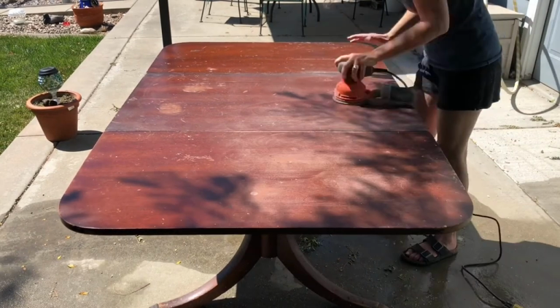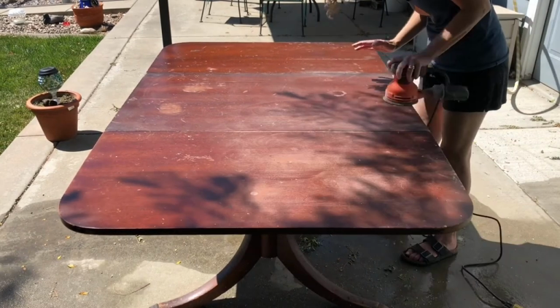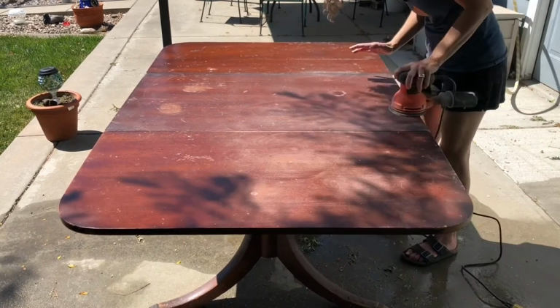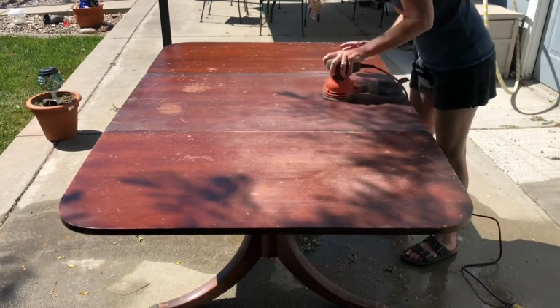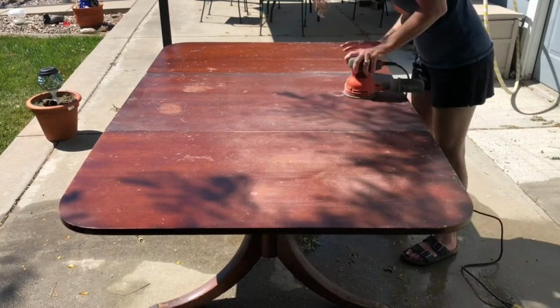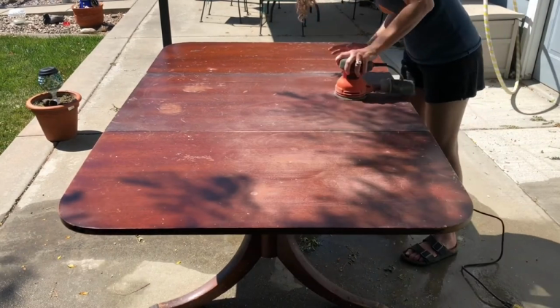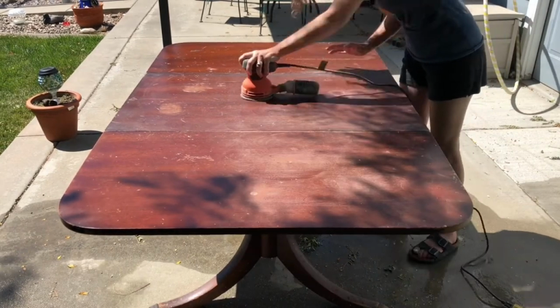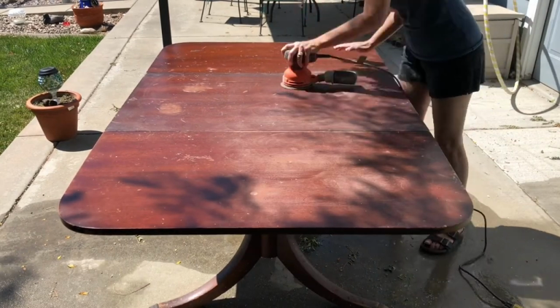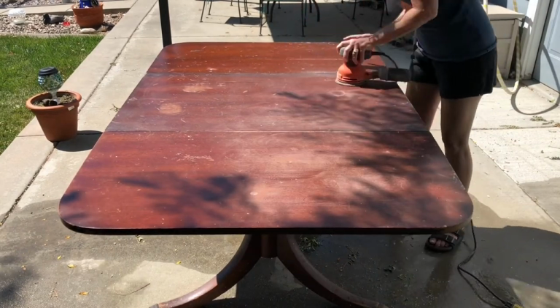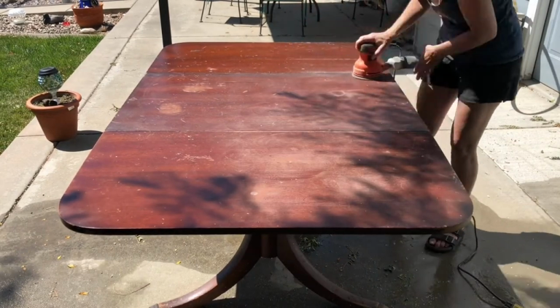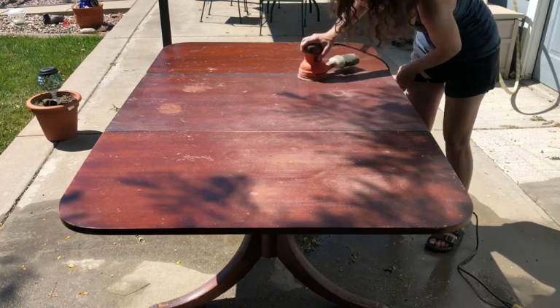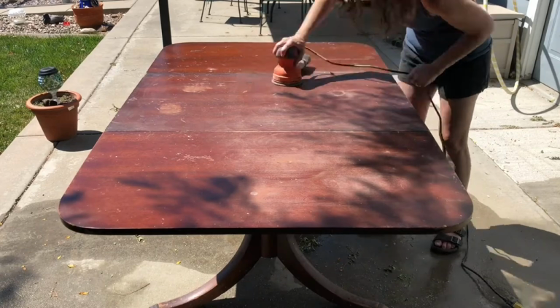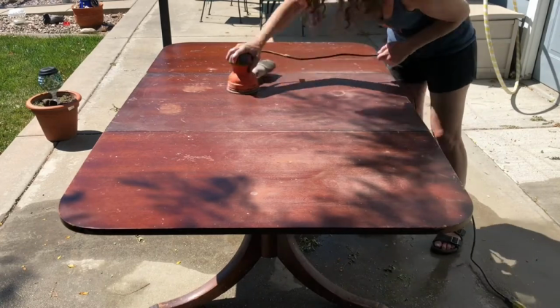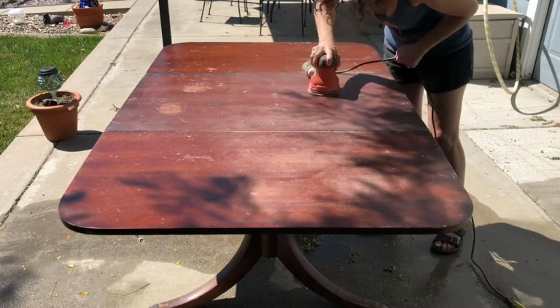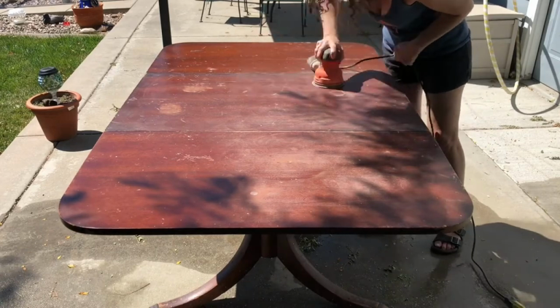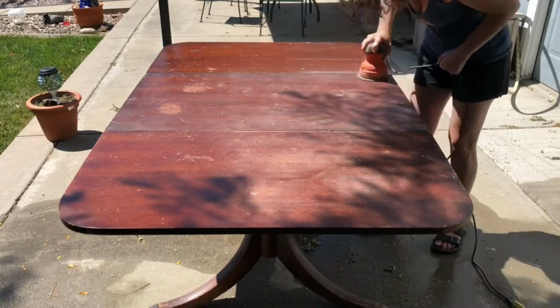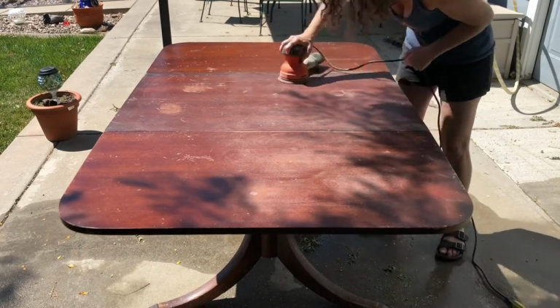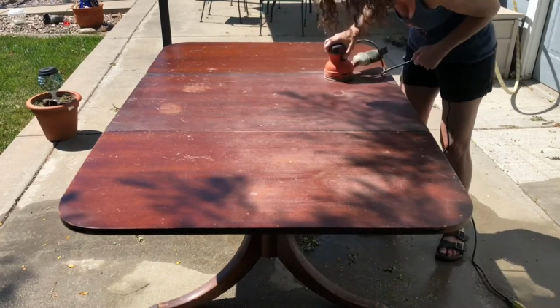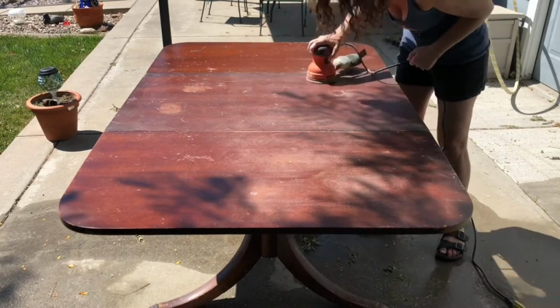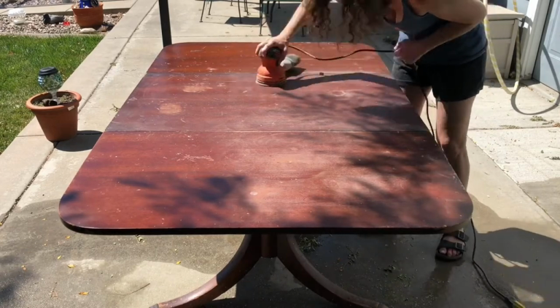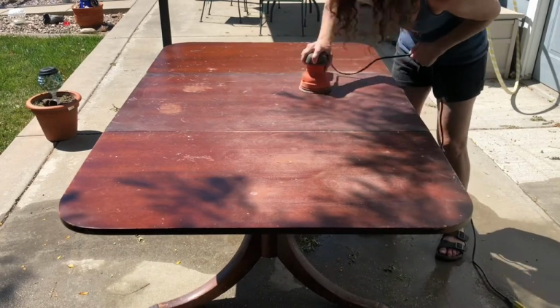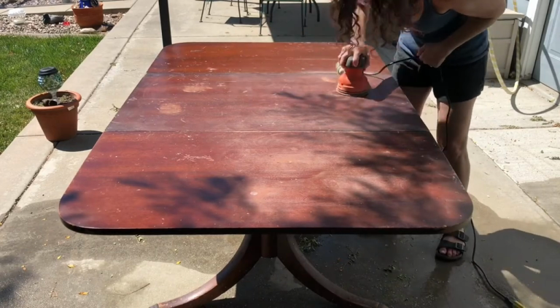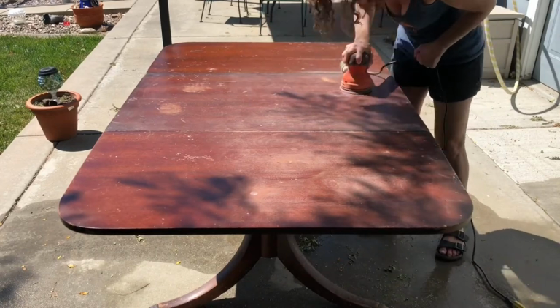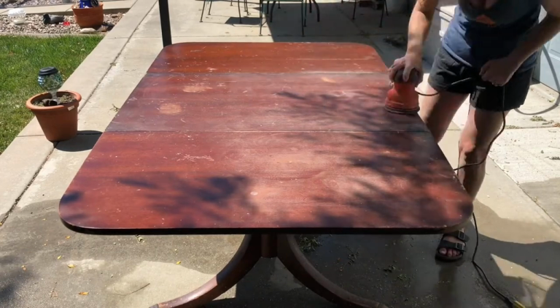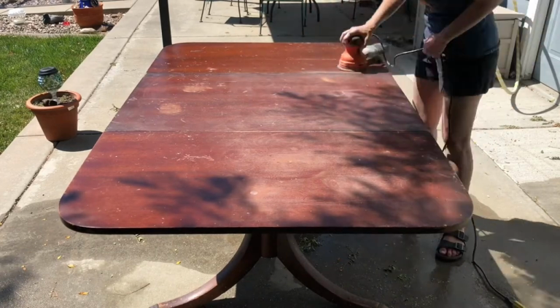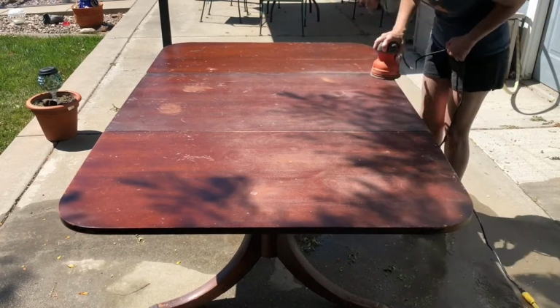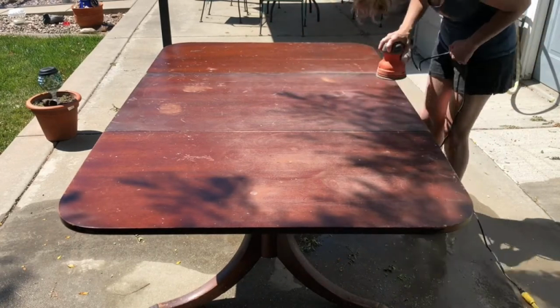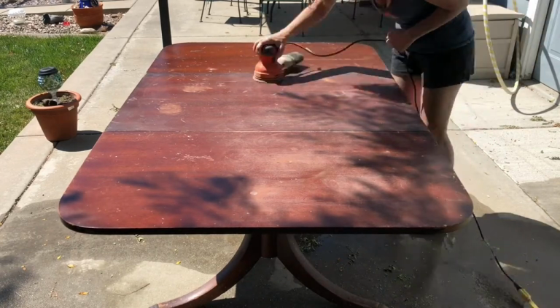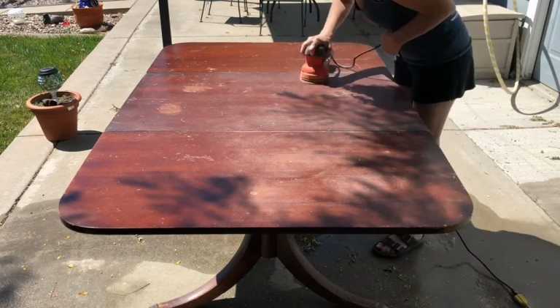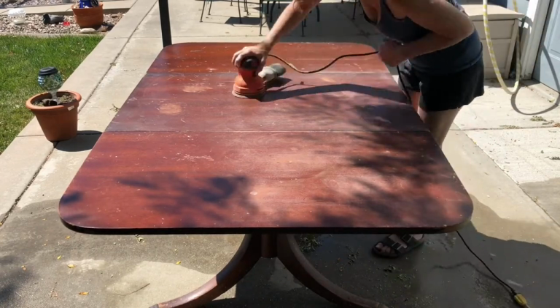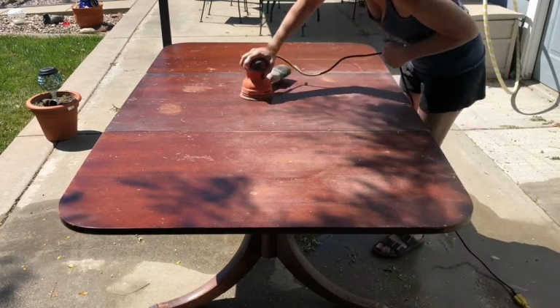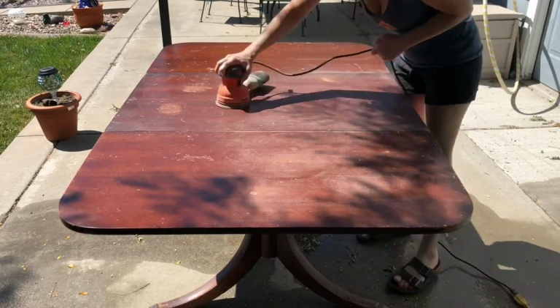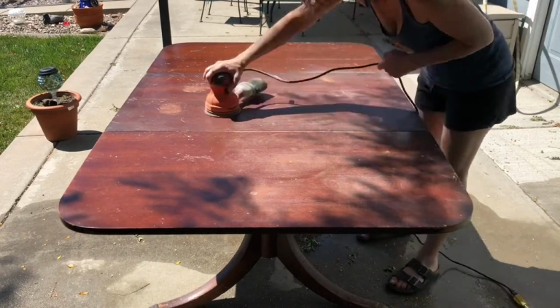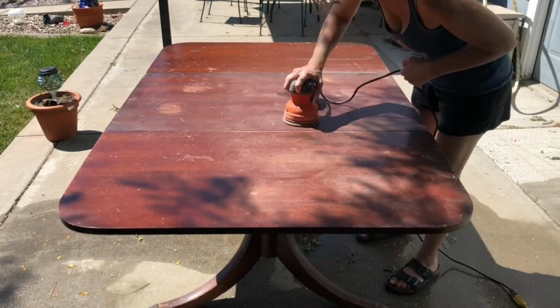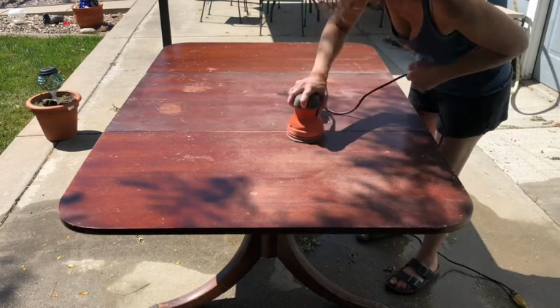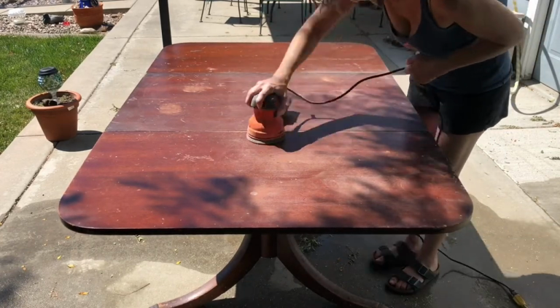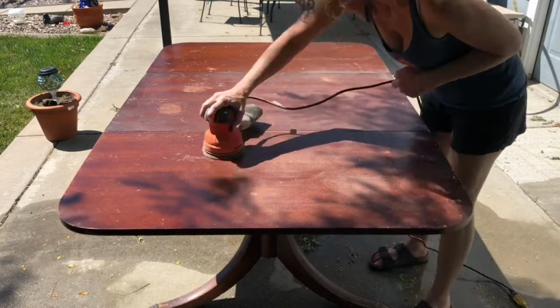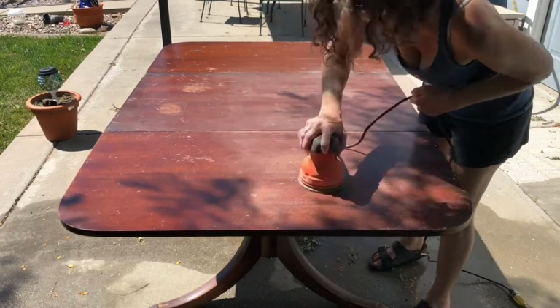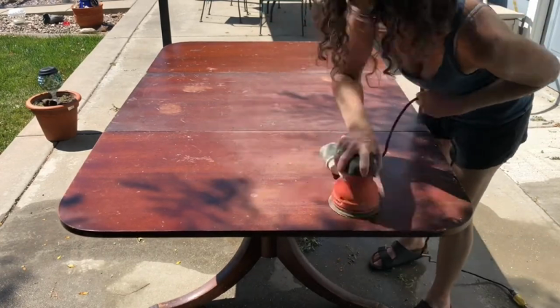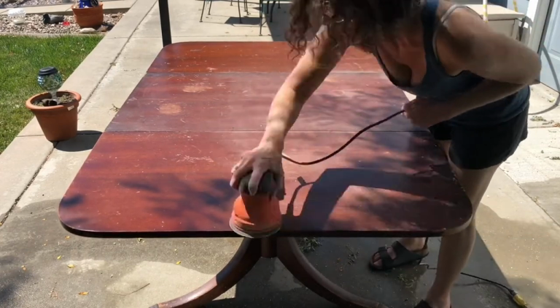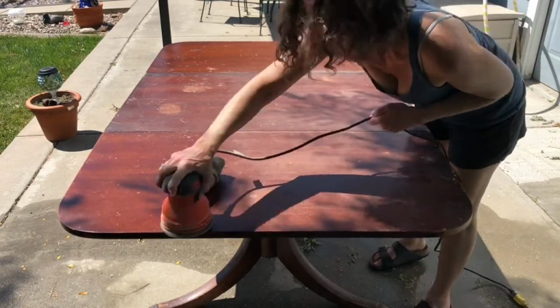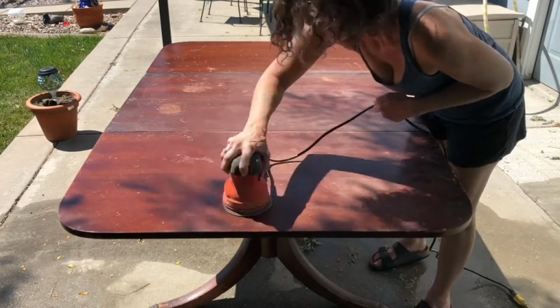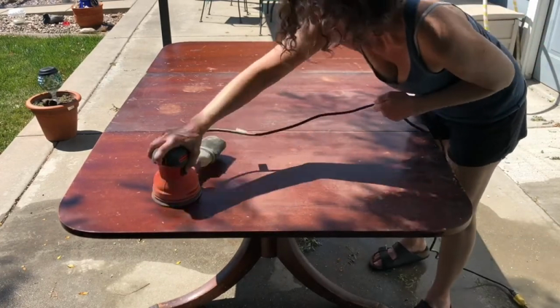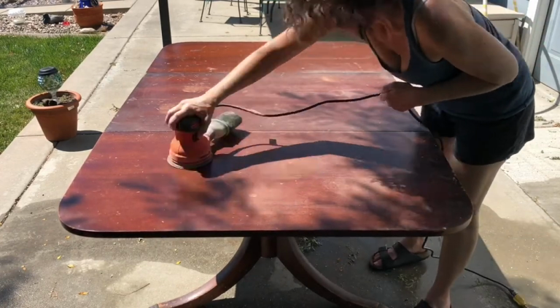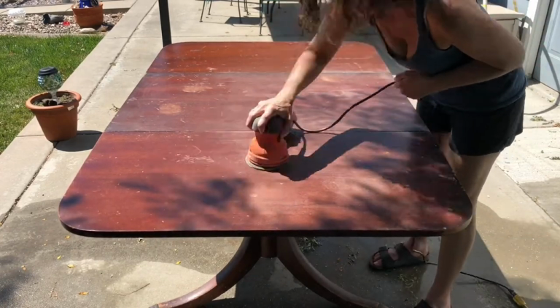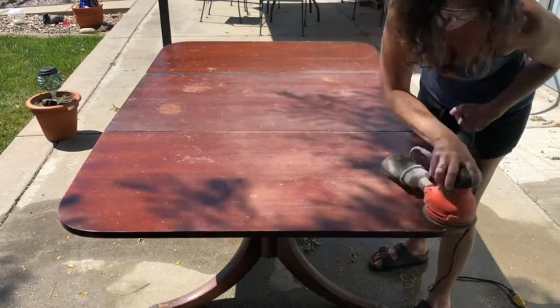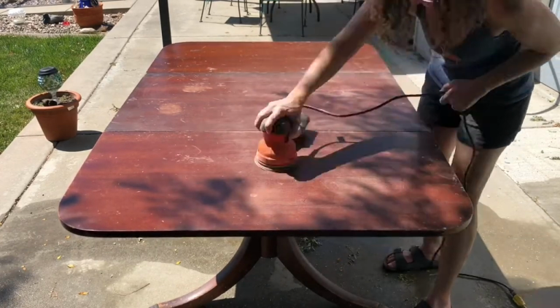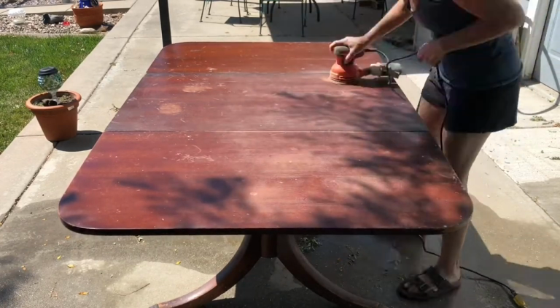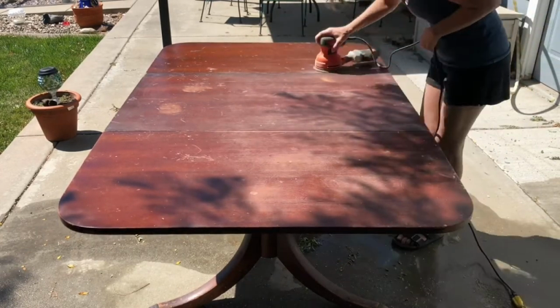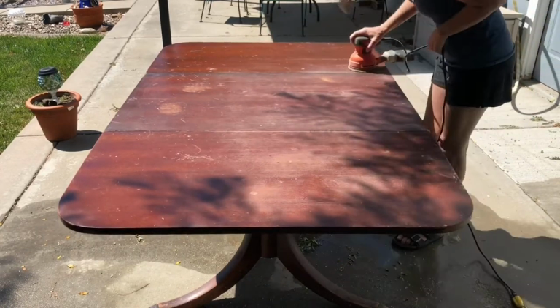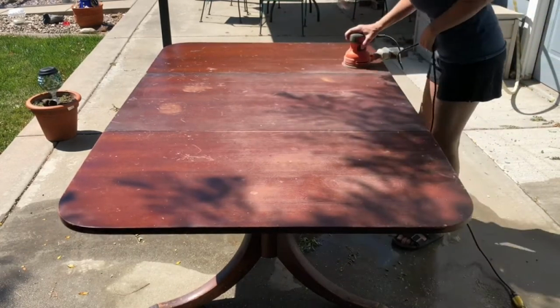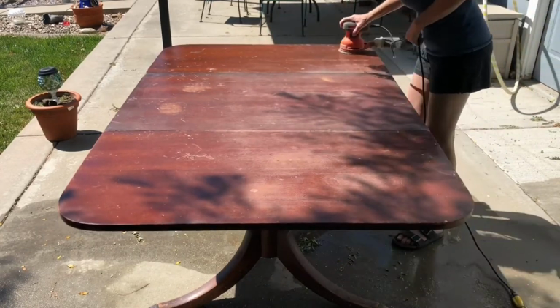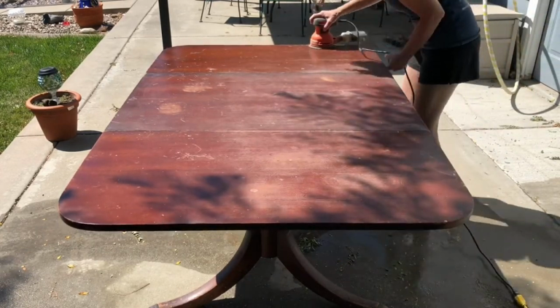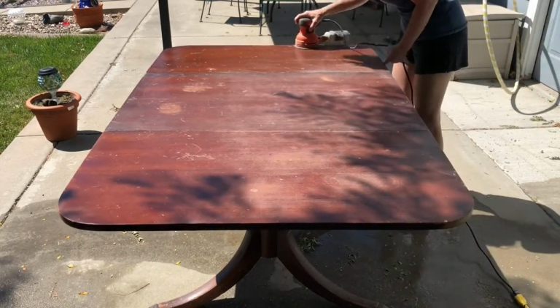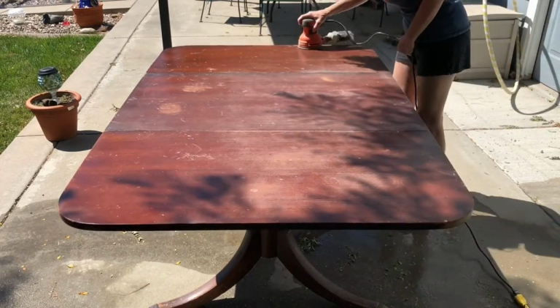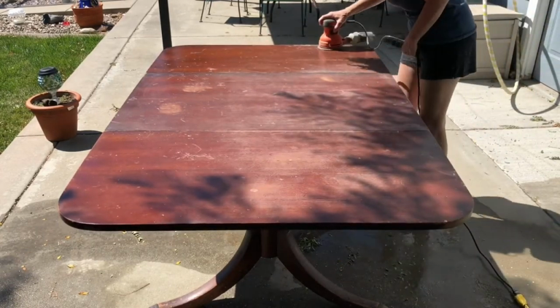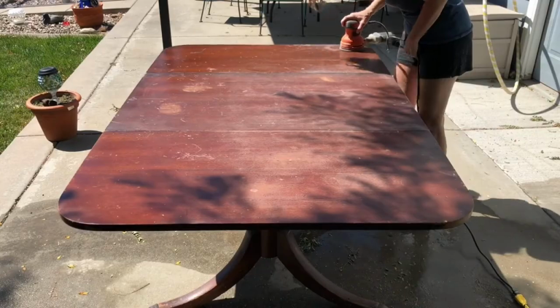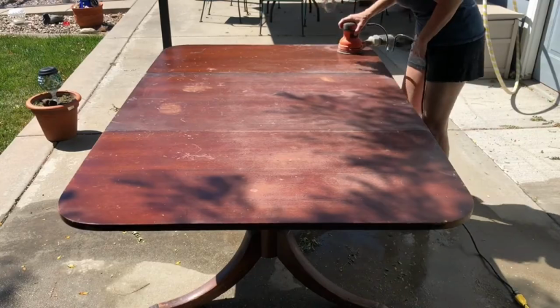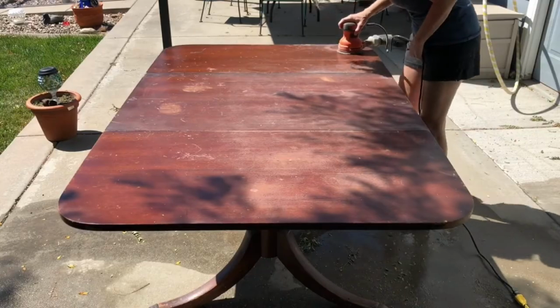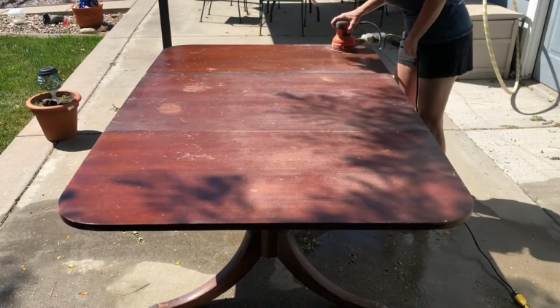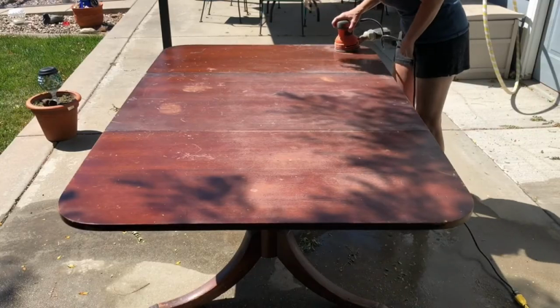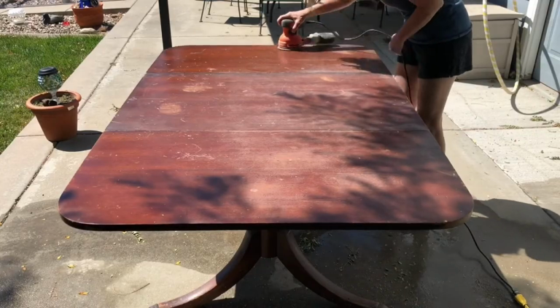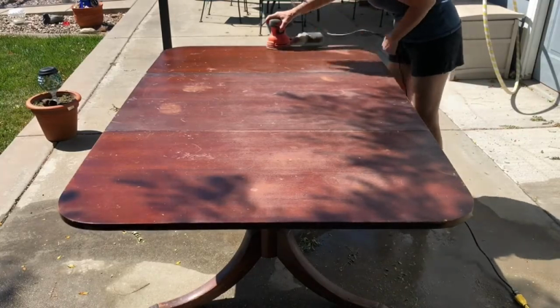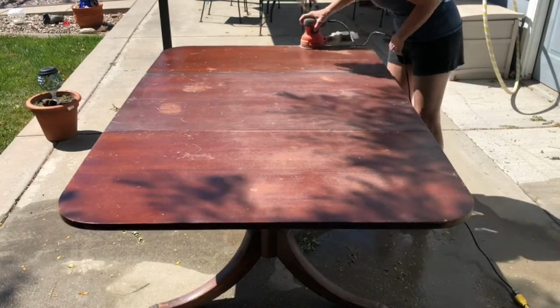I learned that it was going to need a little more love than that, so I went ahead and used my Black & Decker orbital sander on the tabletop.